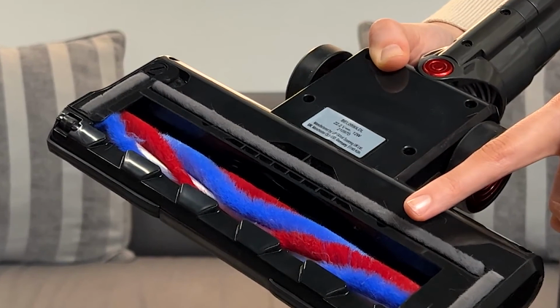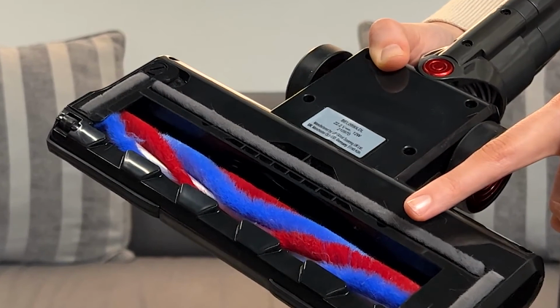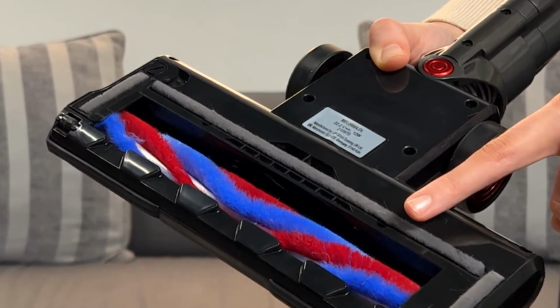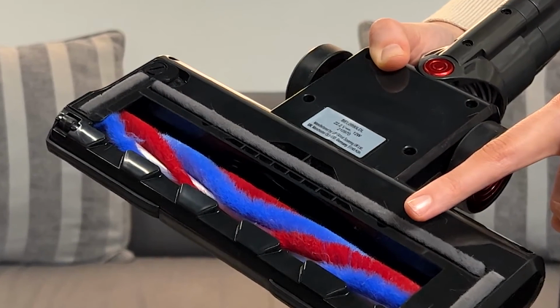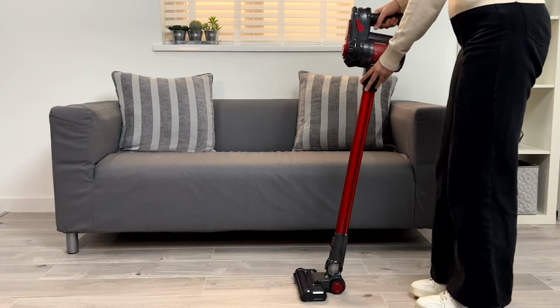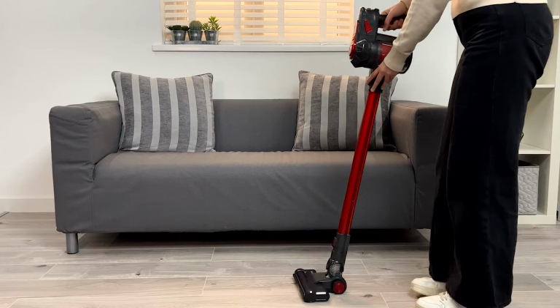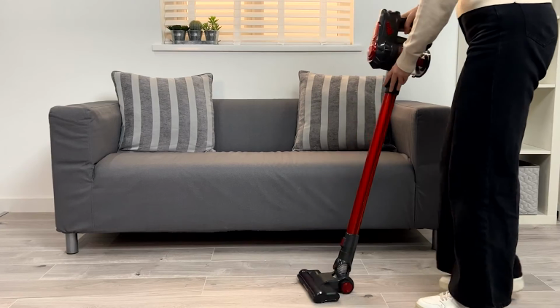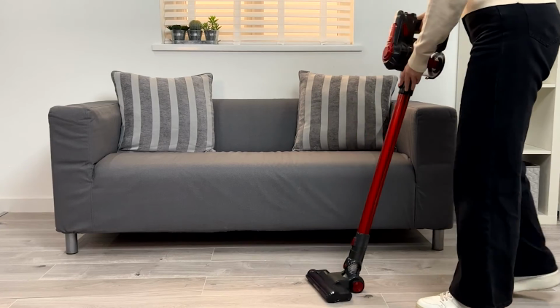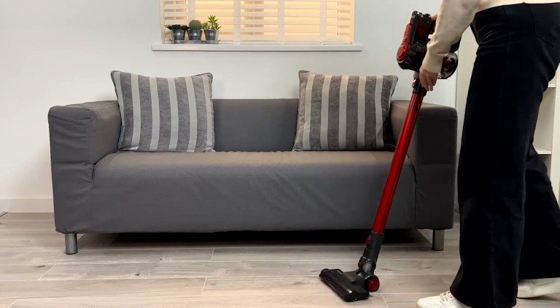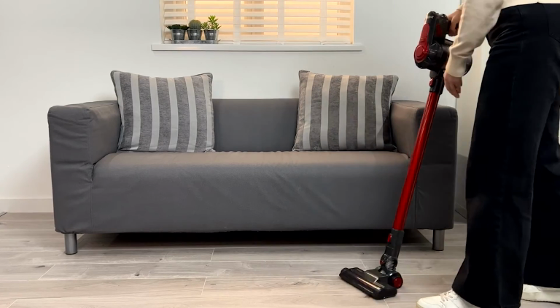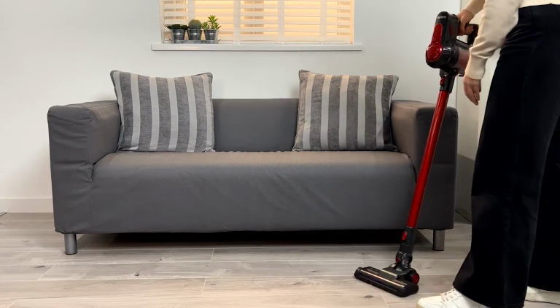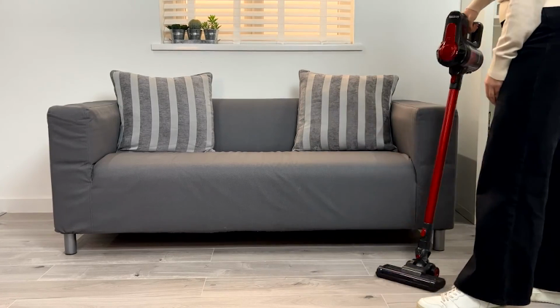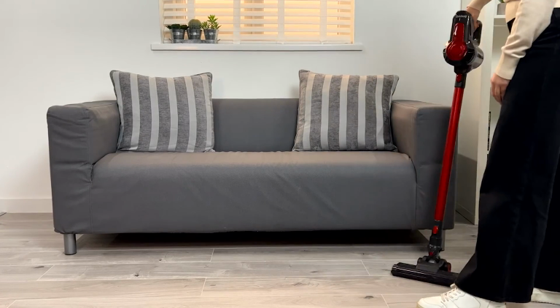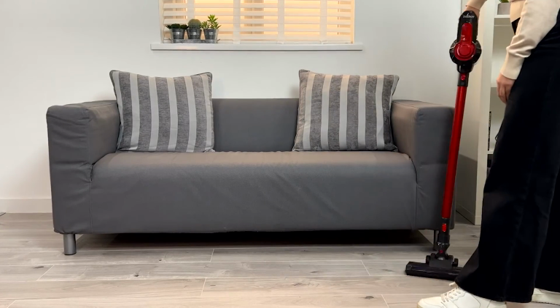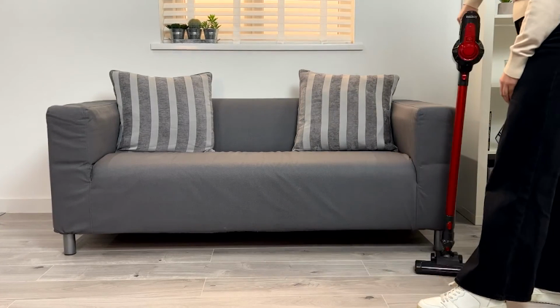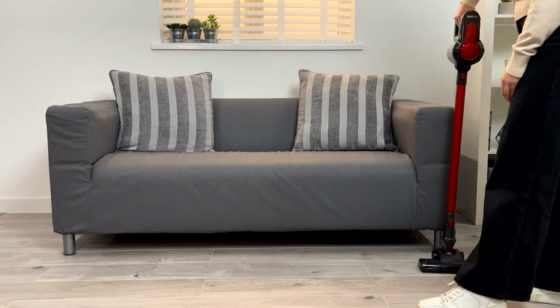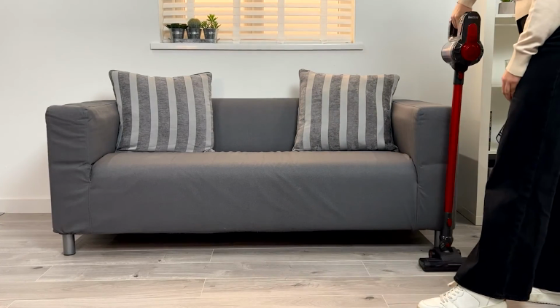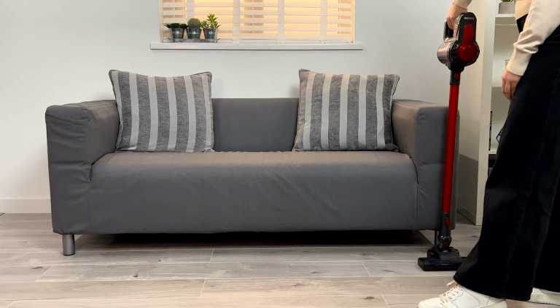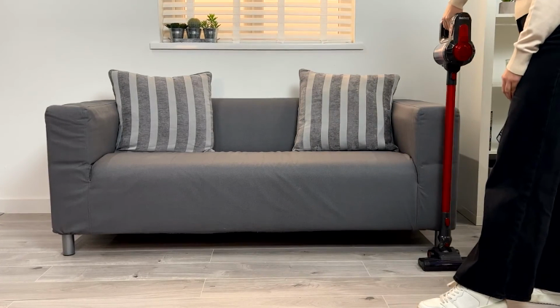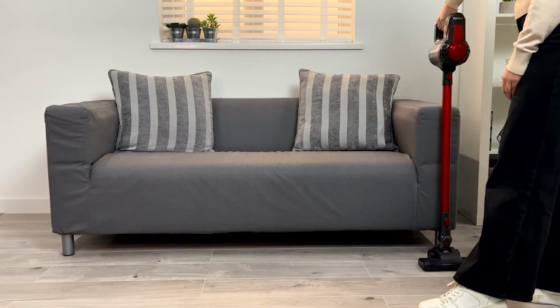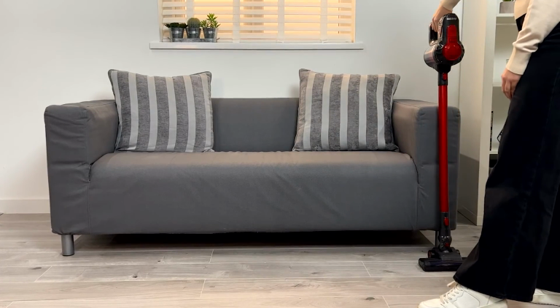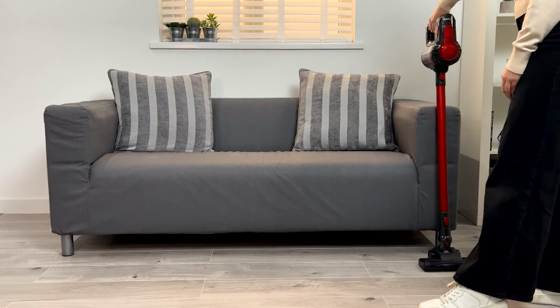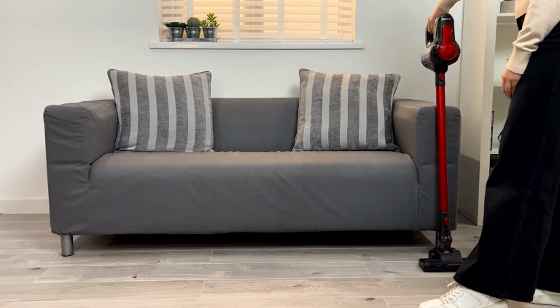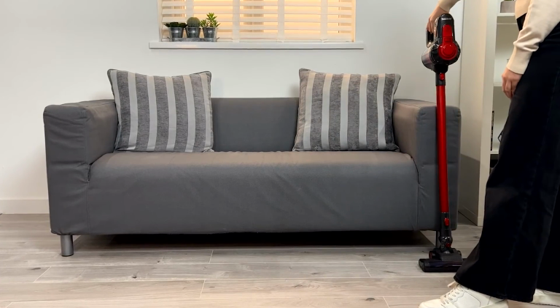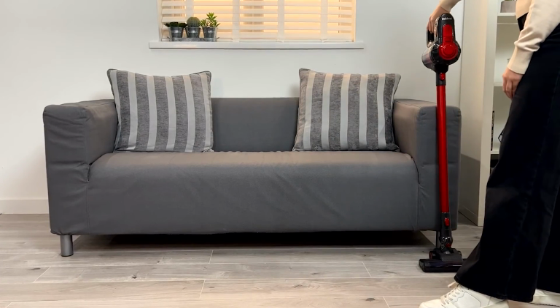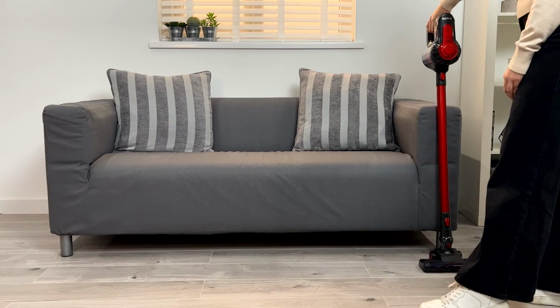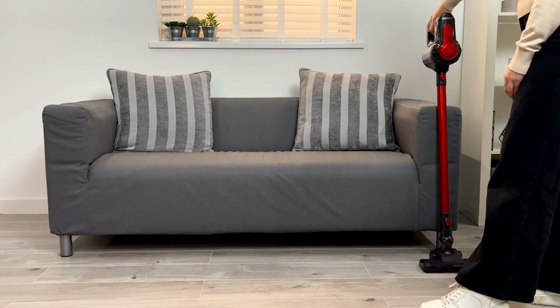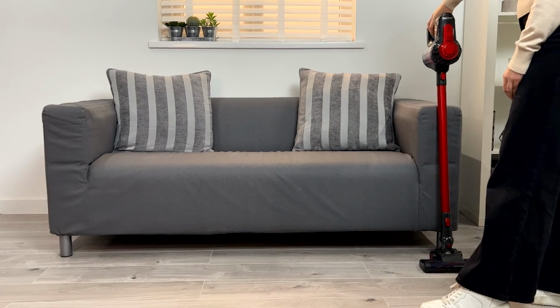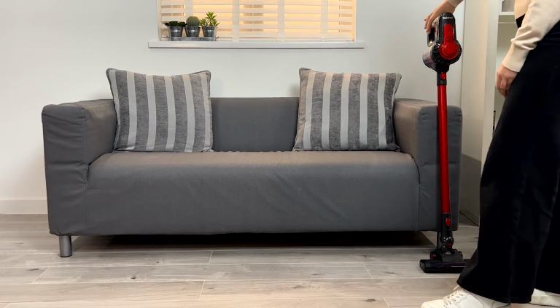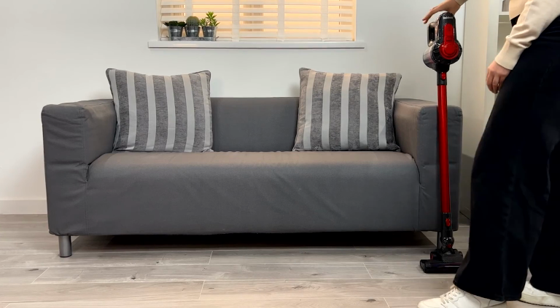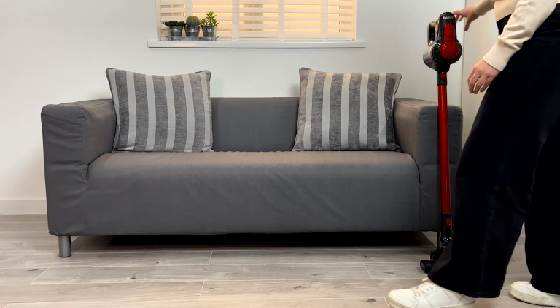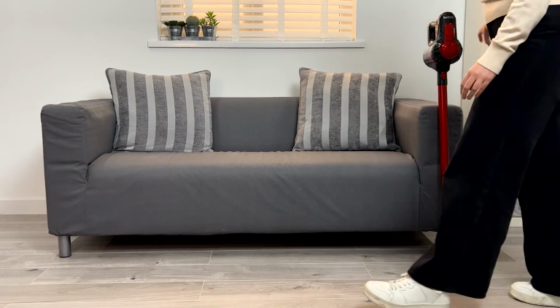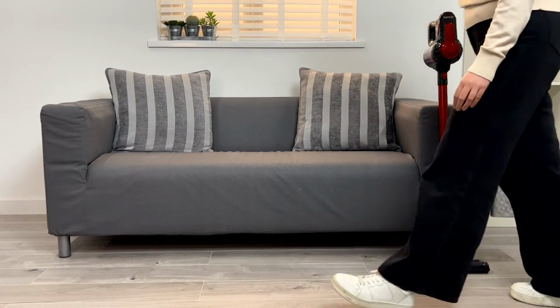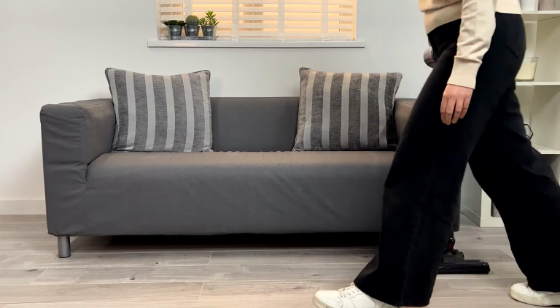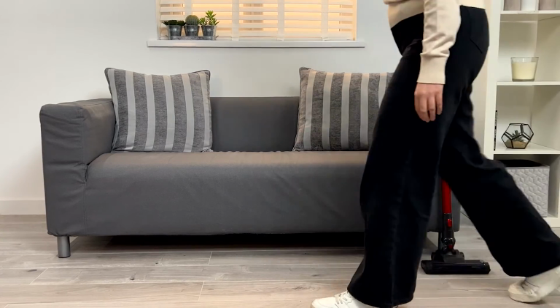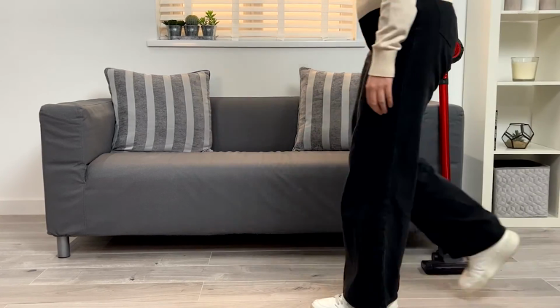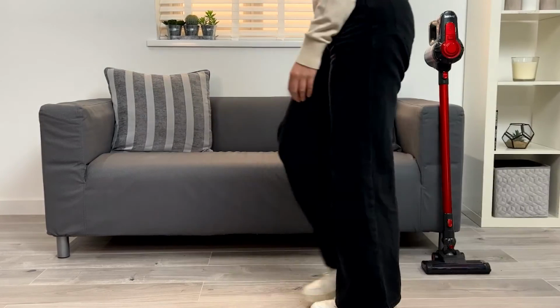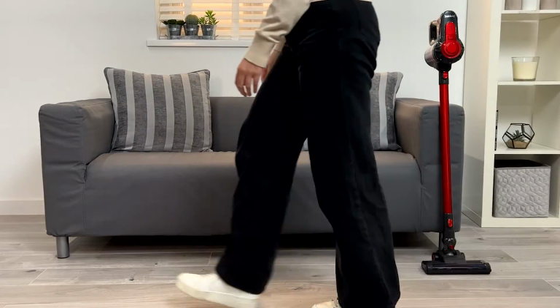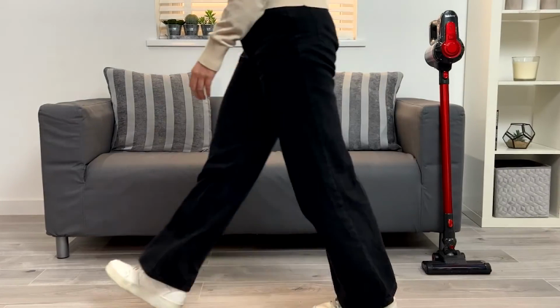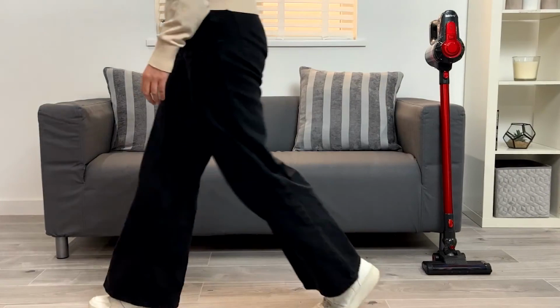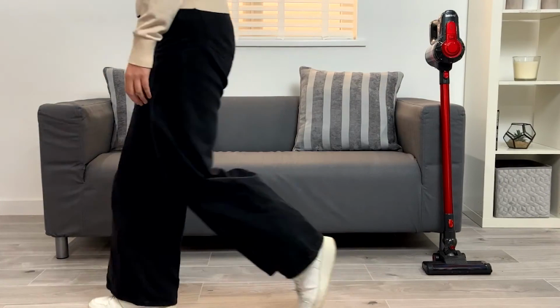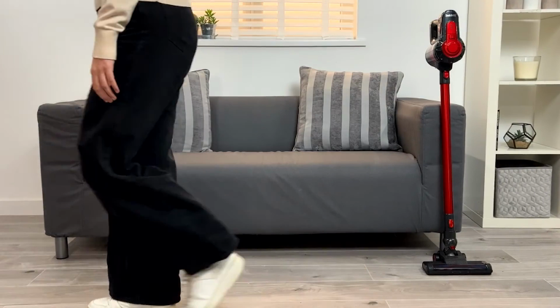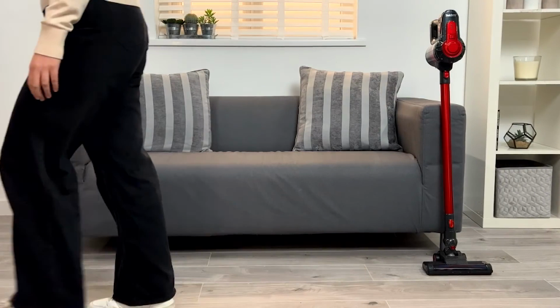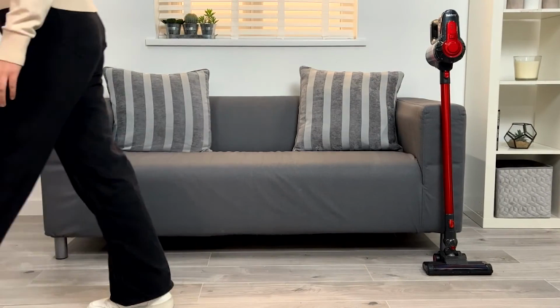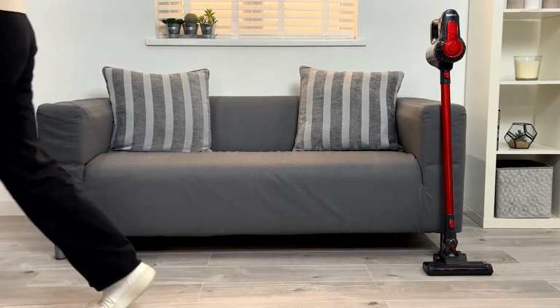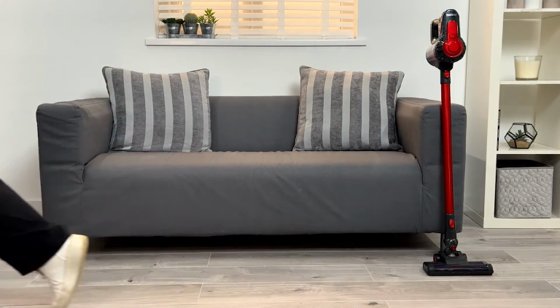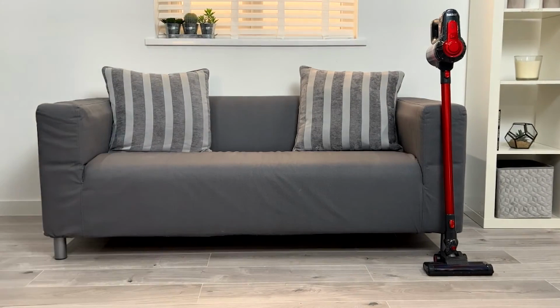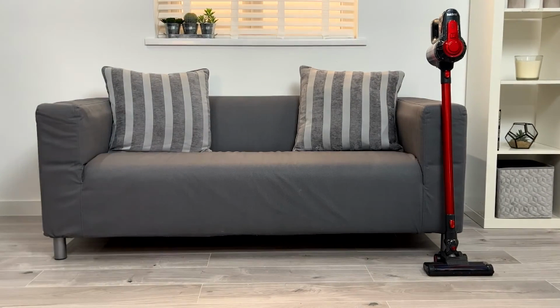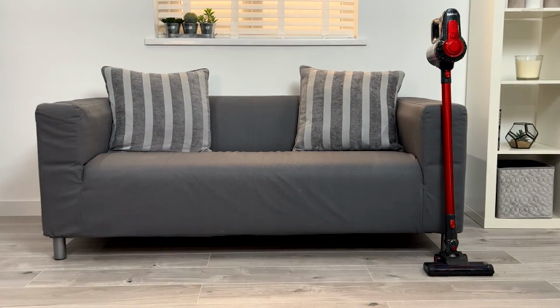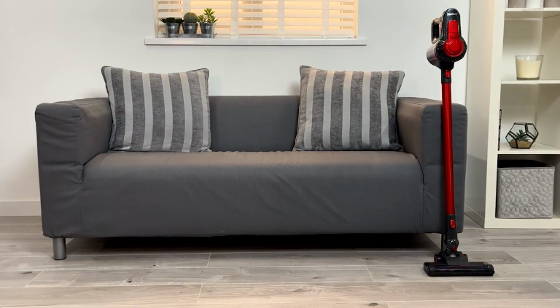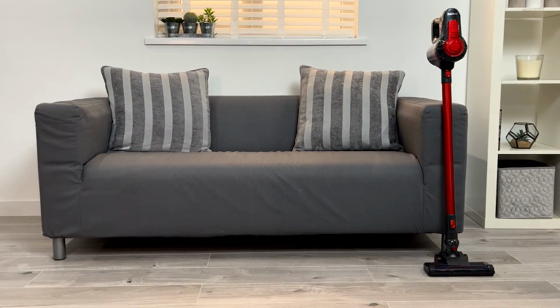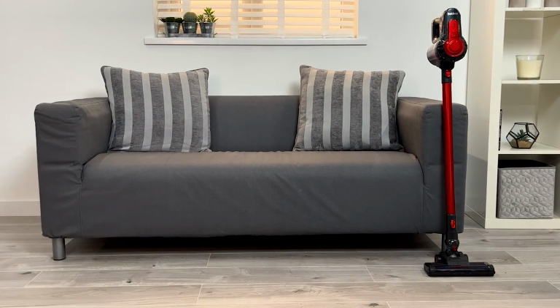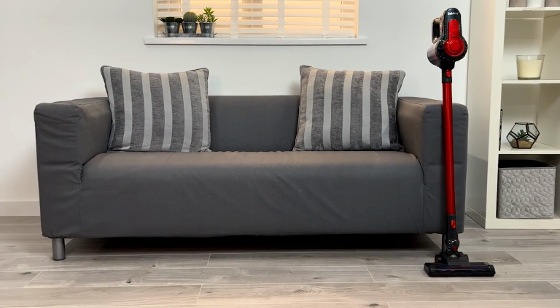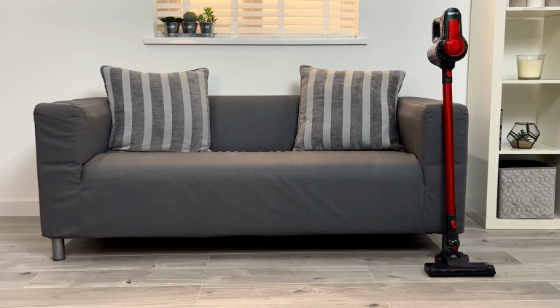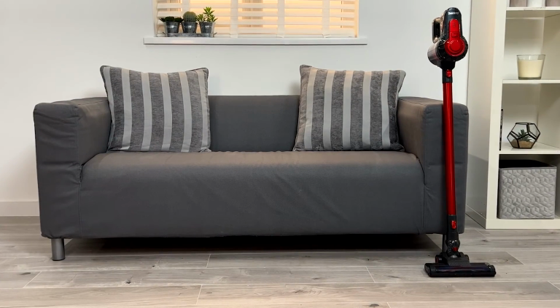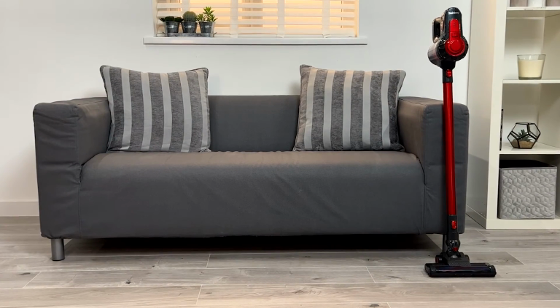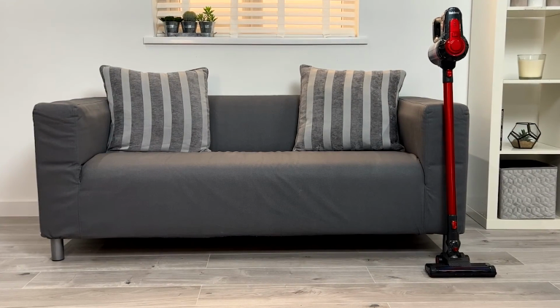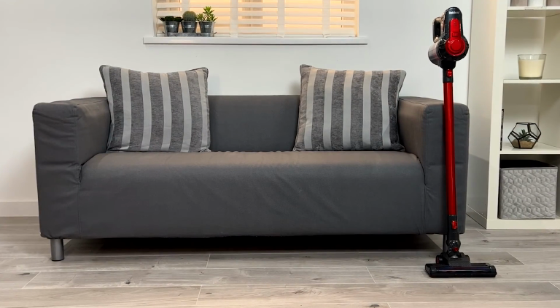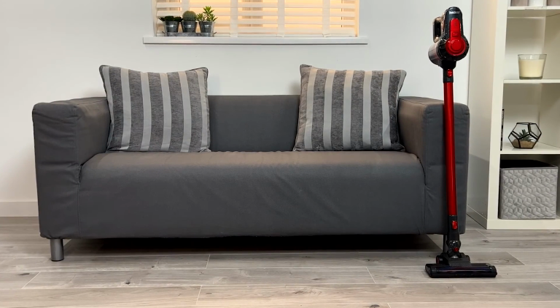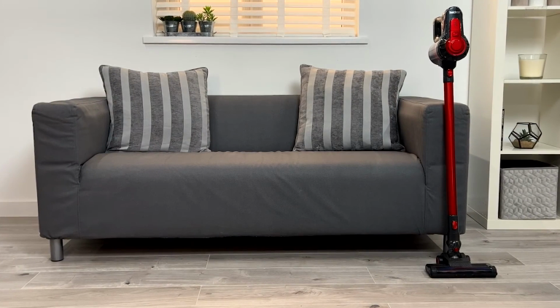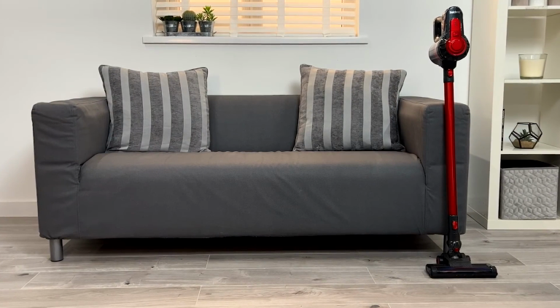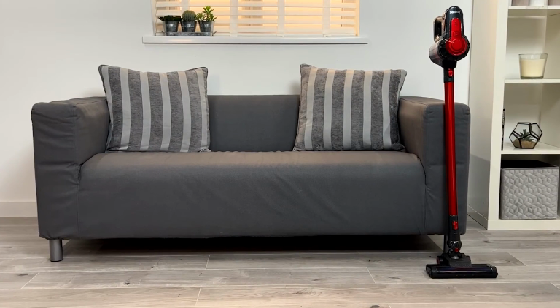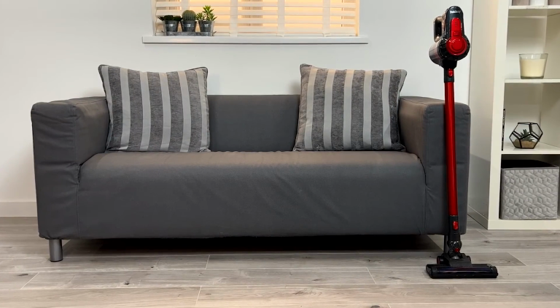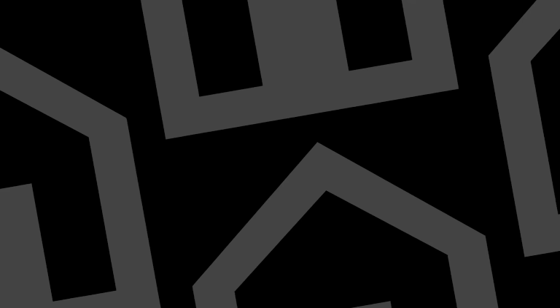By following these simple steps every couple of weeks, you will maintain a high level of pickup performance and prolong the life of your vacuum cleaner.